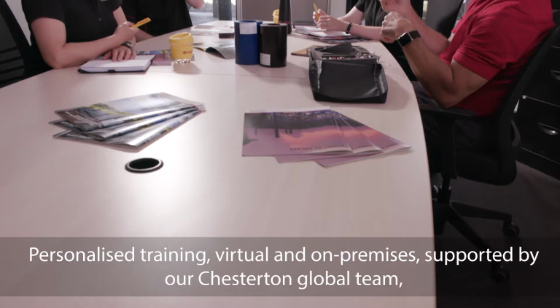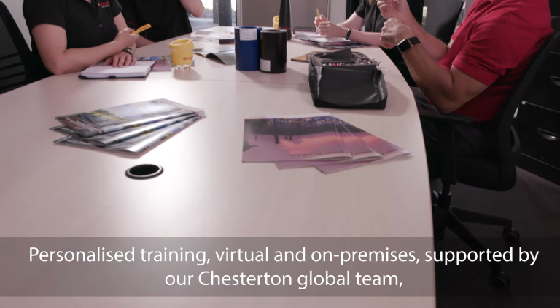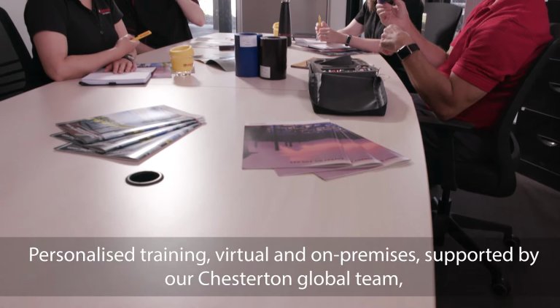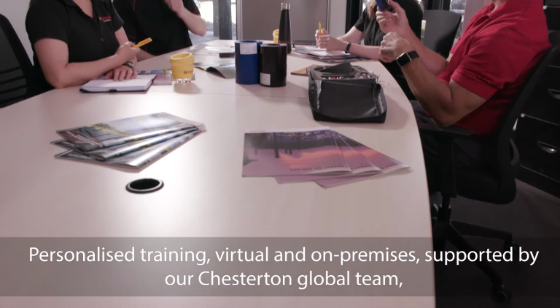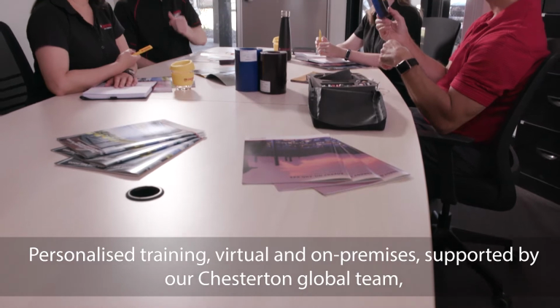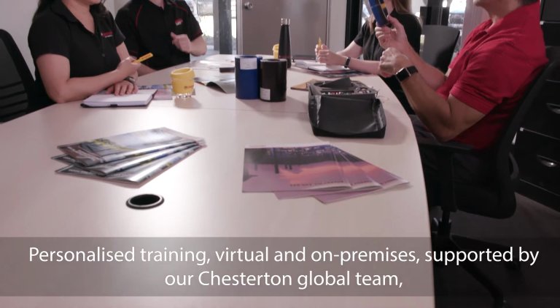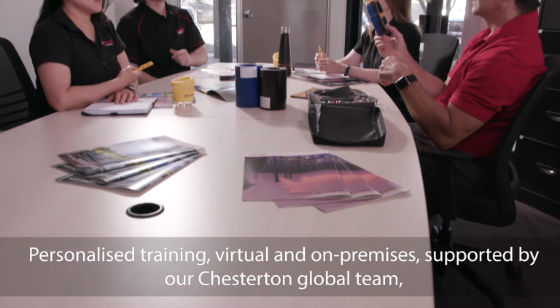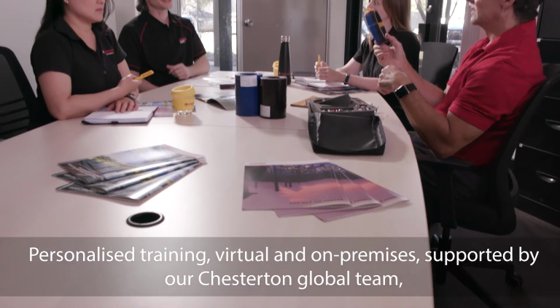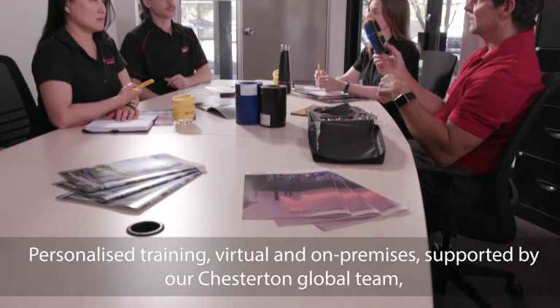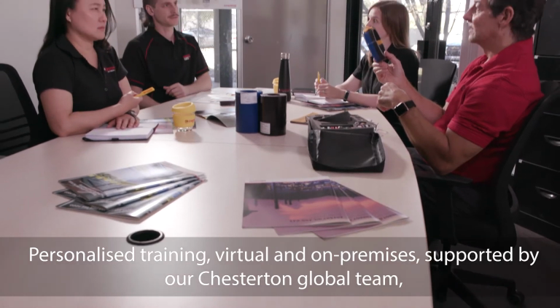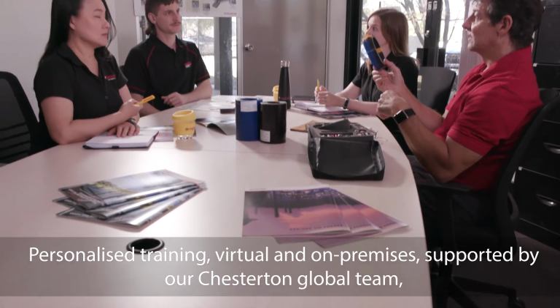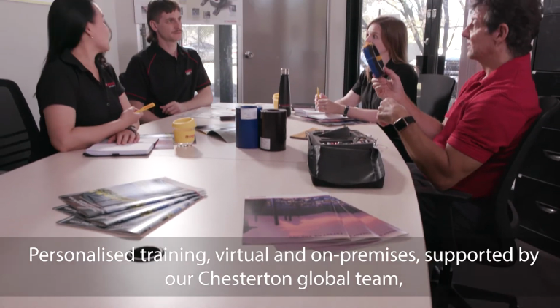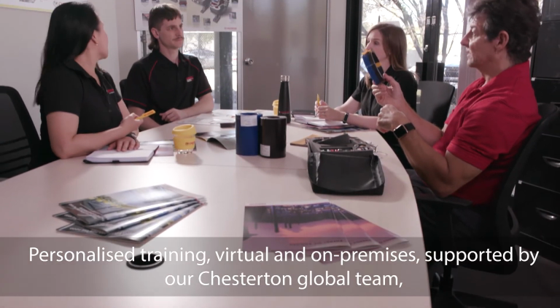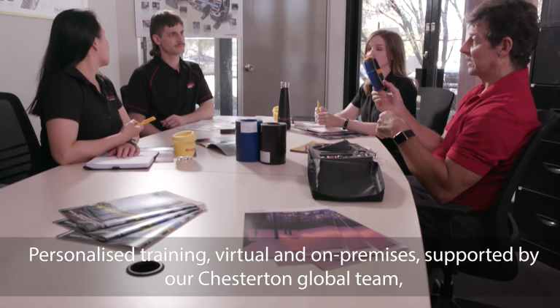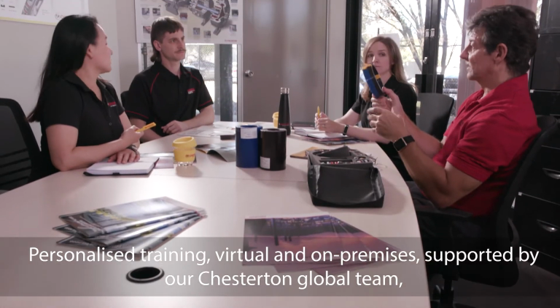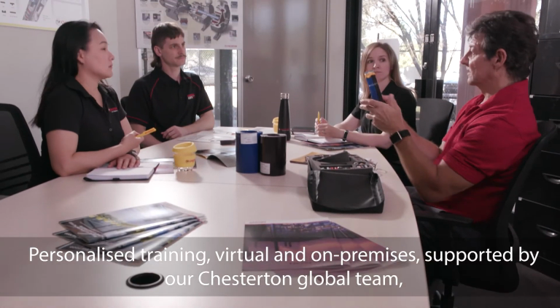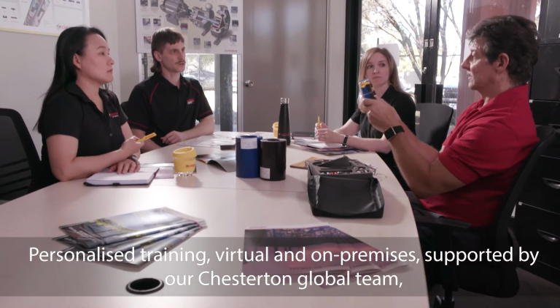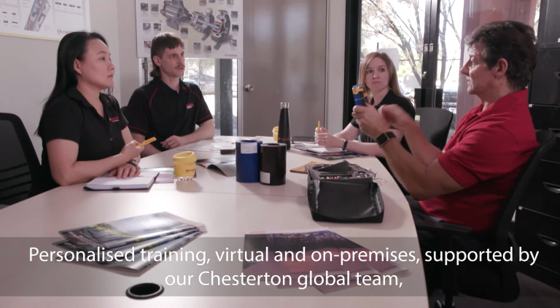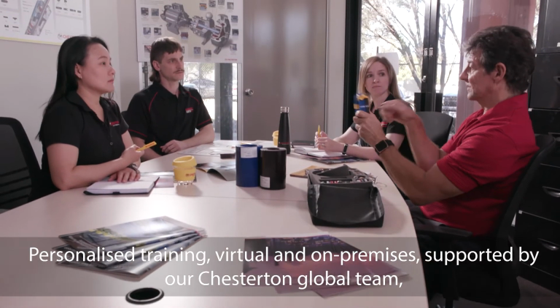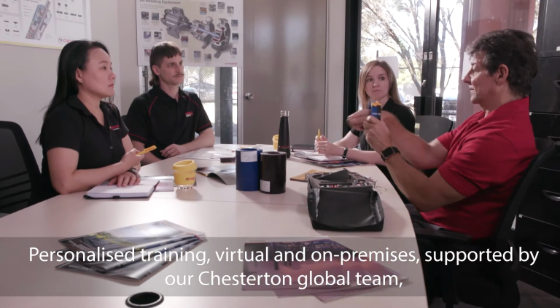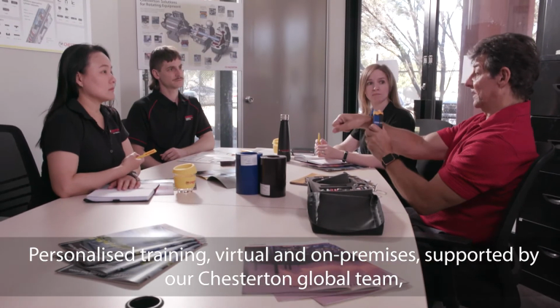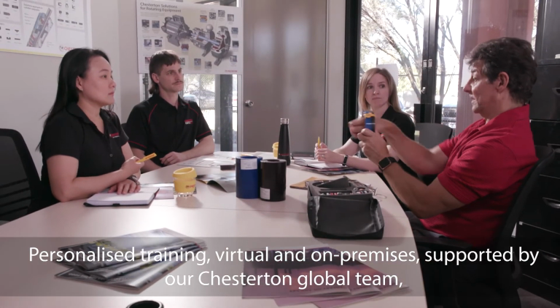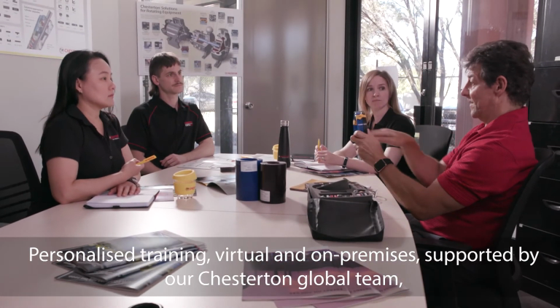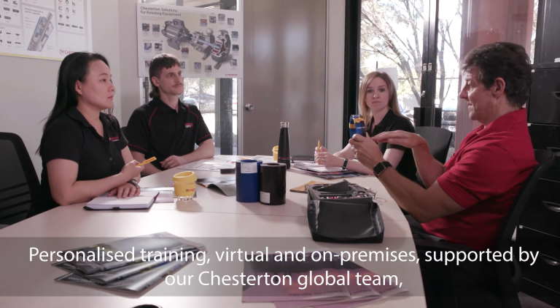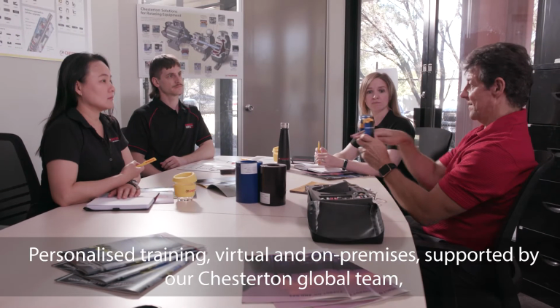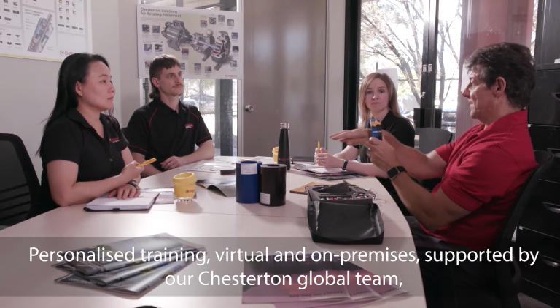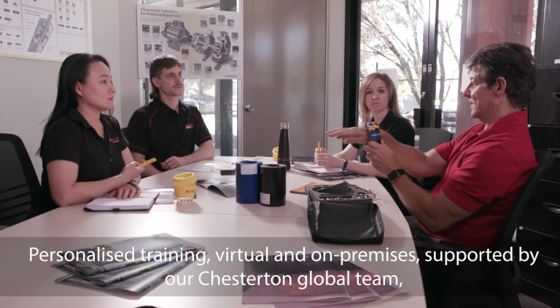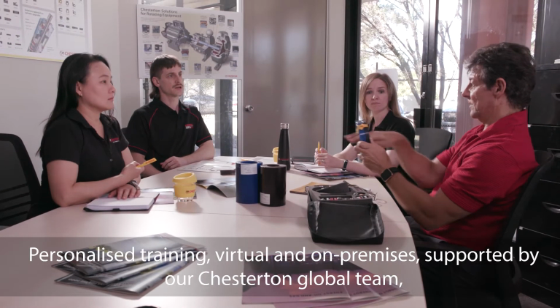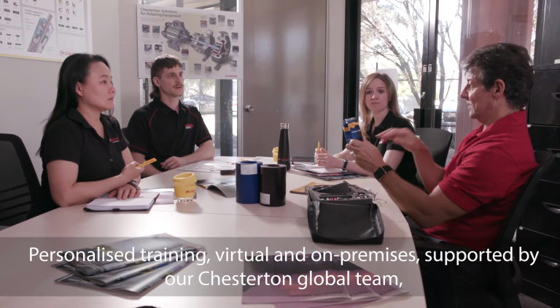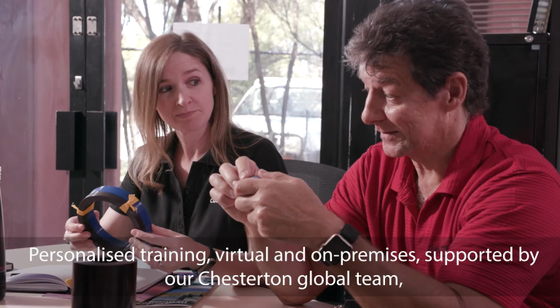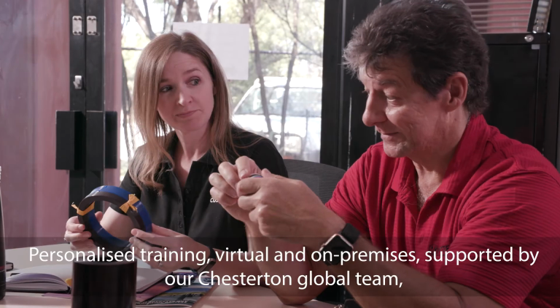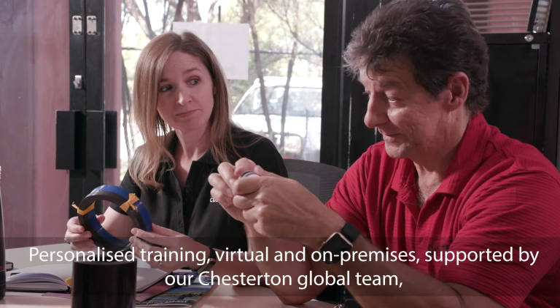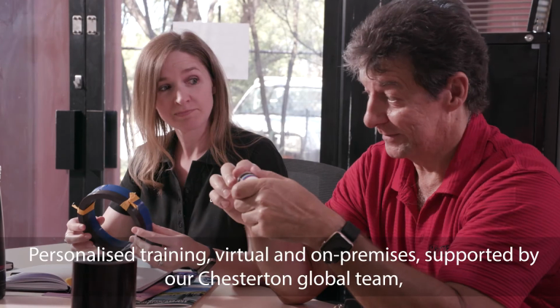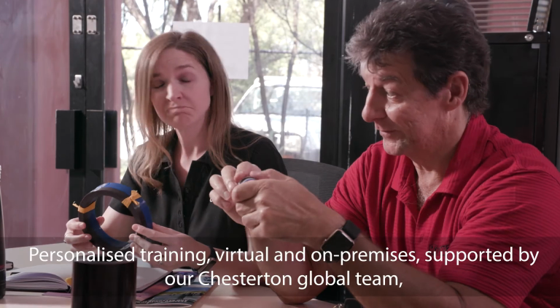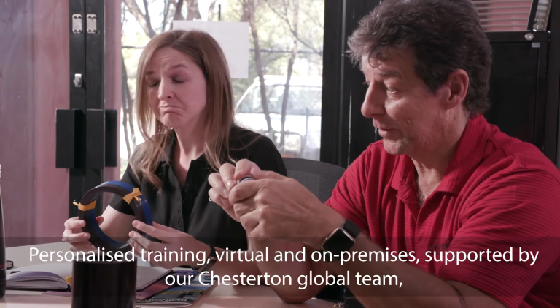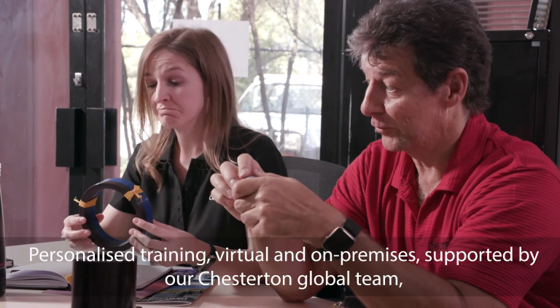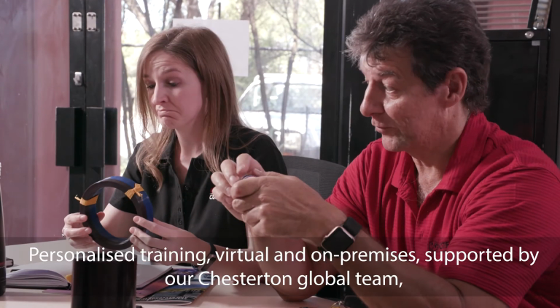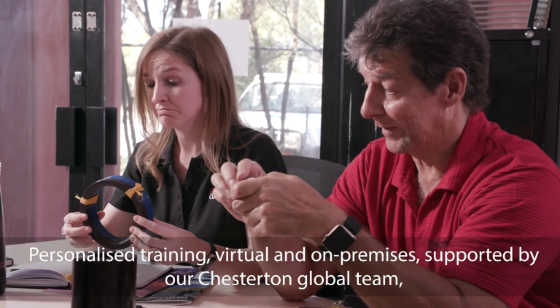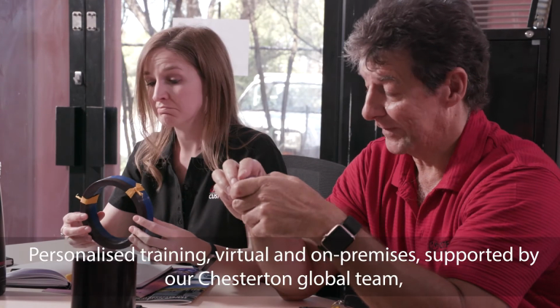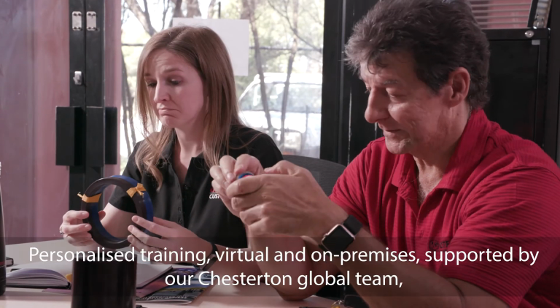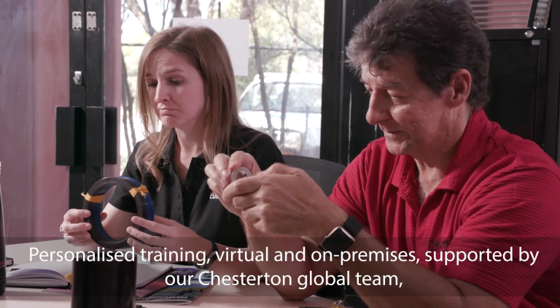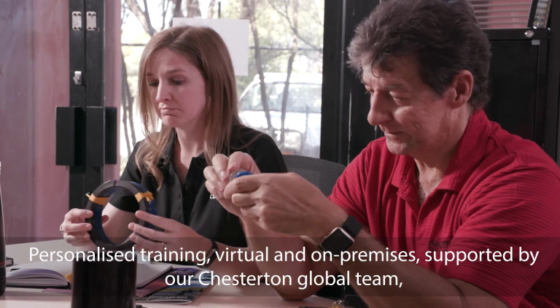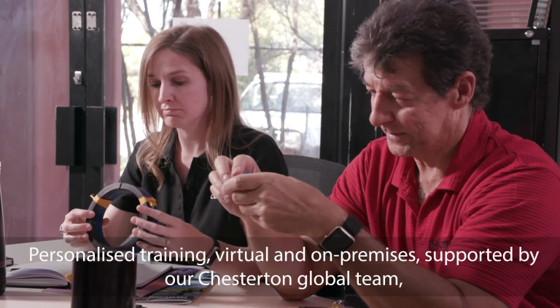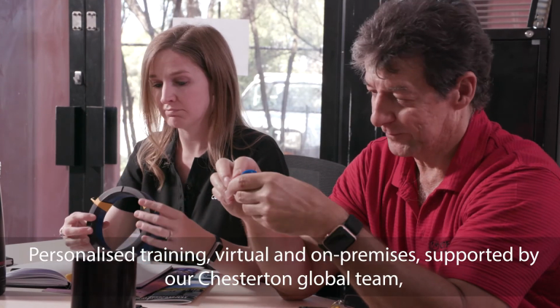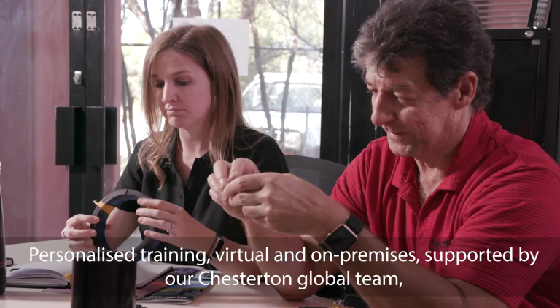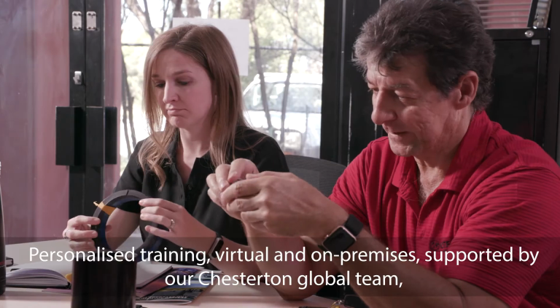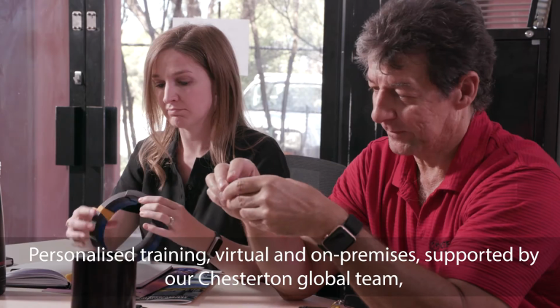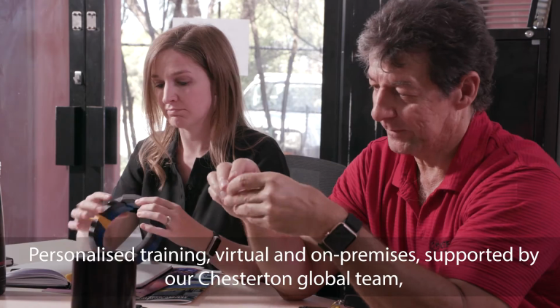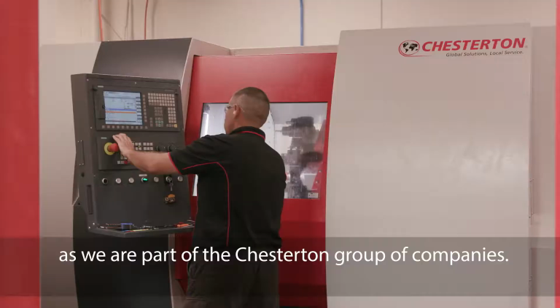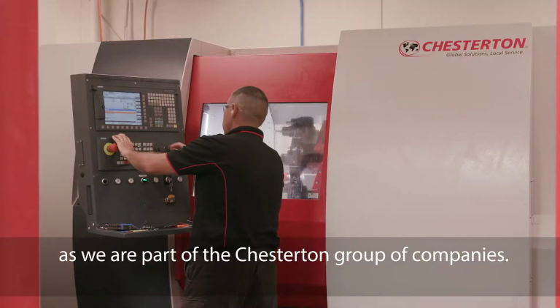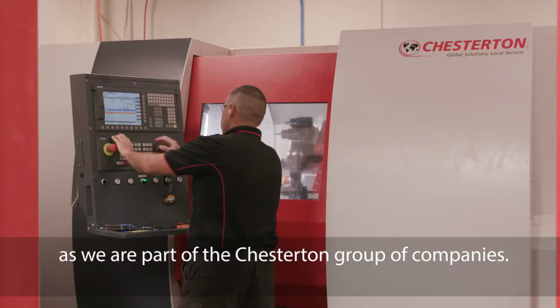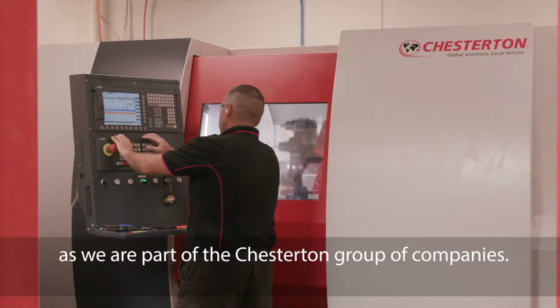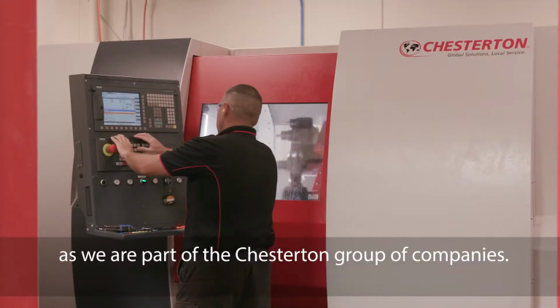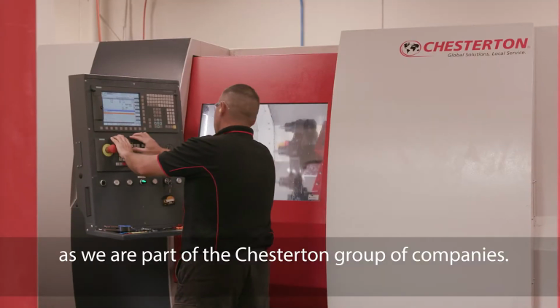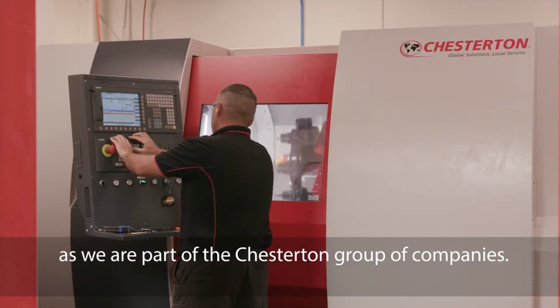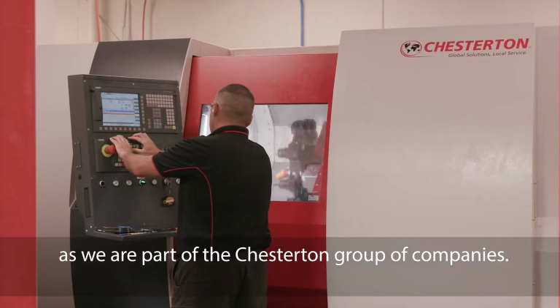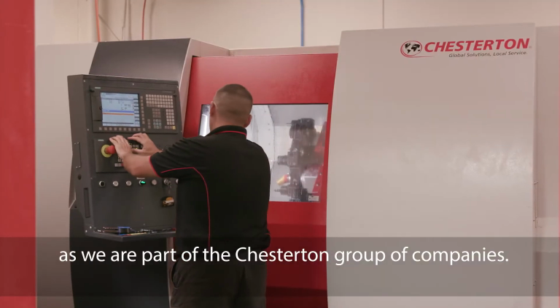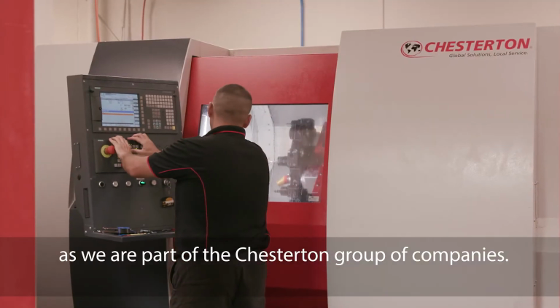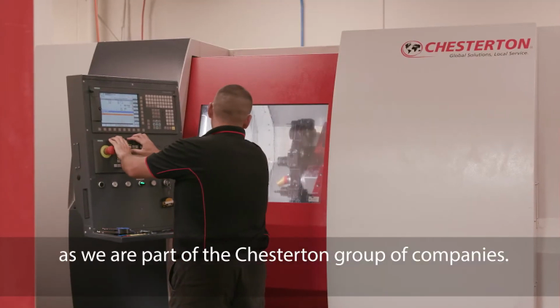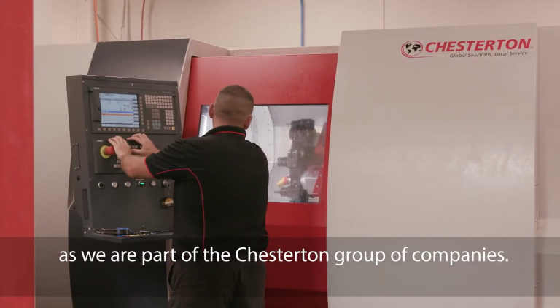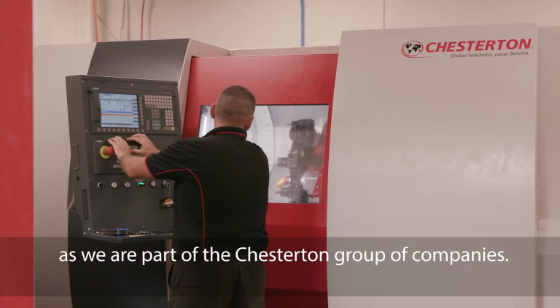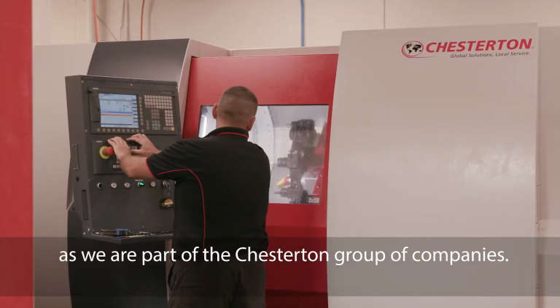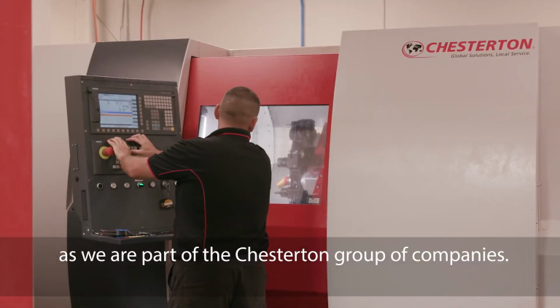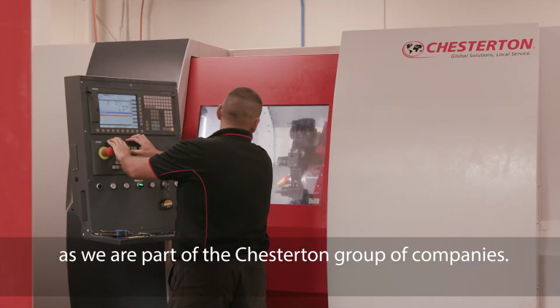We offer personalised training, virtual and on-premises, supported by our Chesterton Global Team as we are part of the Chesterton Group of Companies.